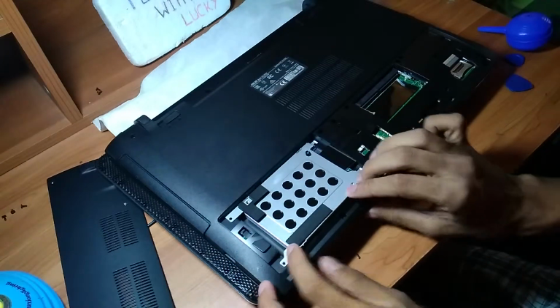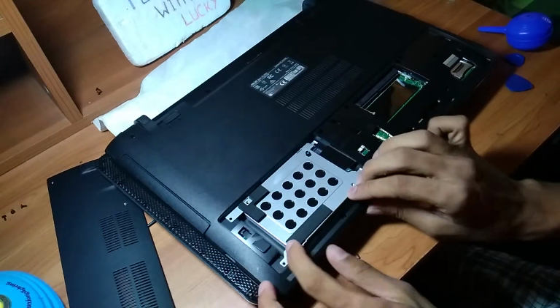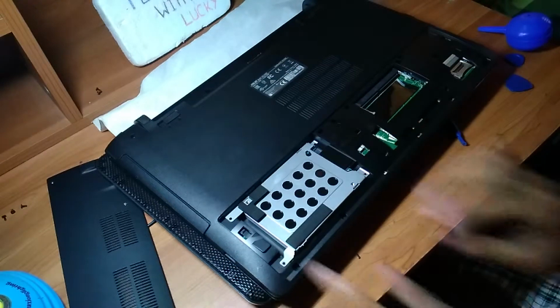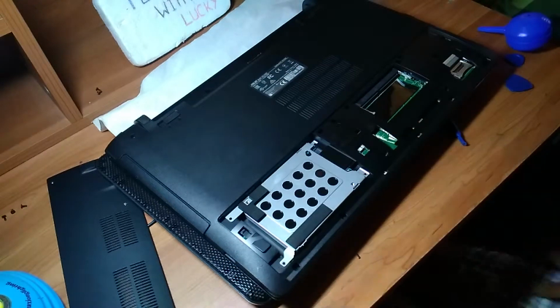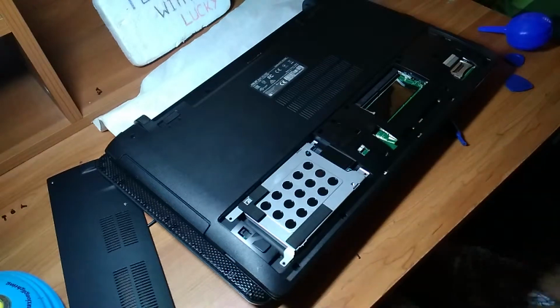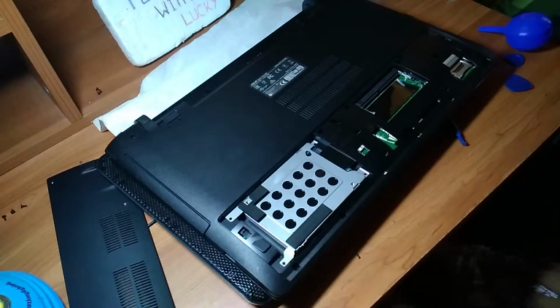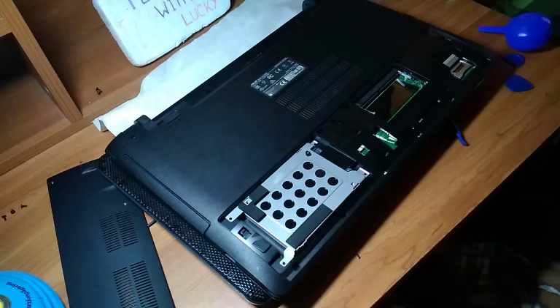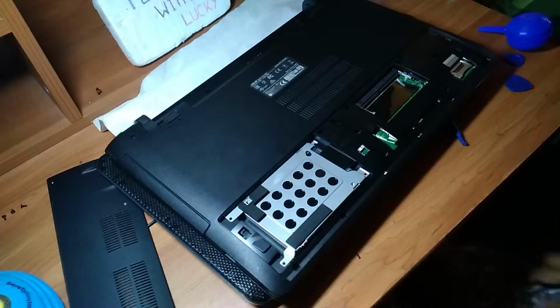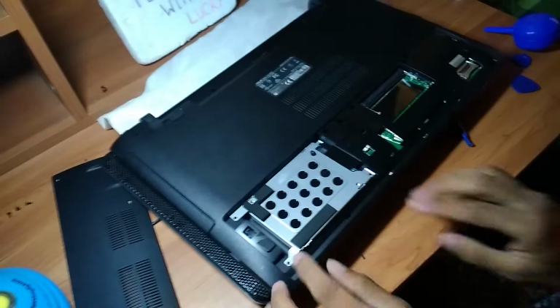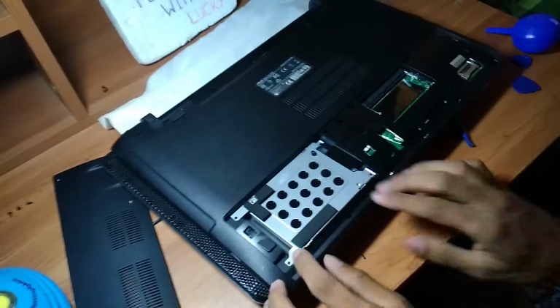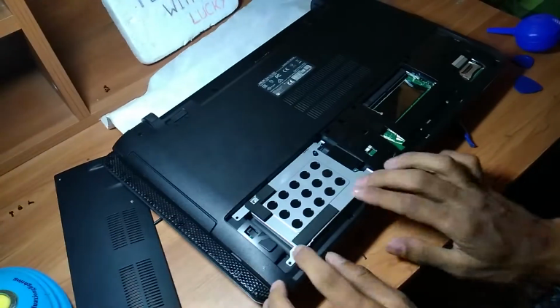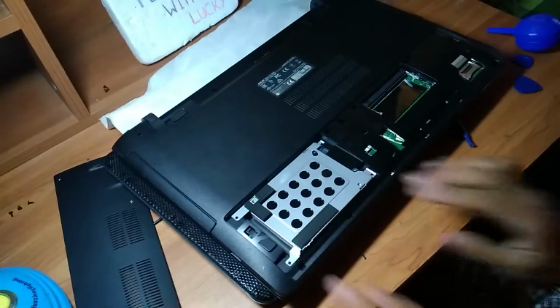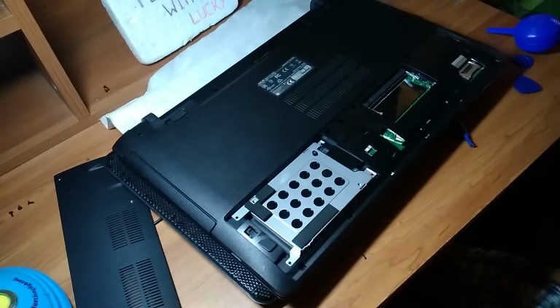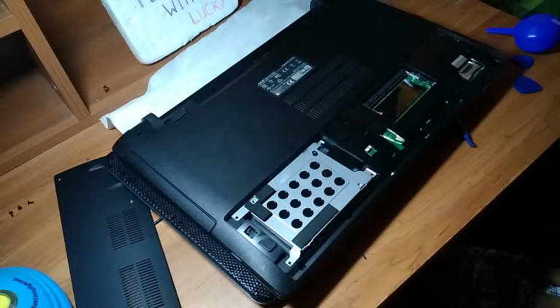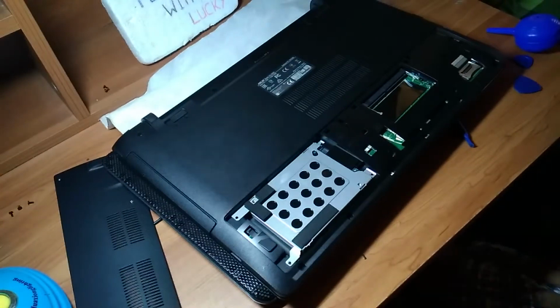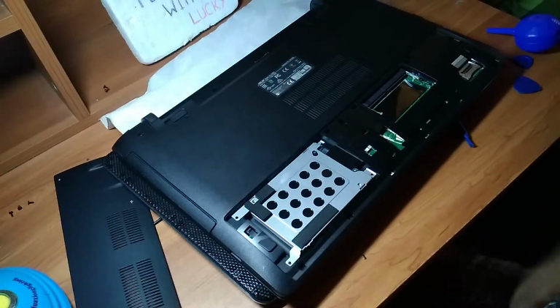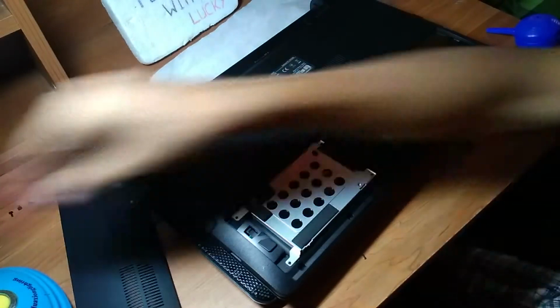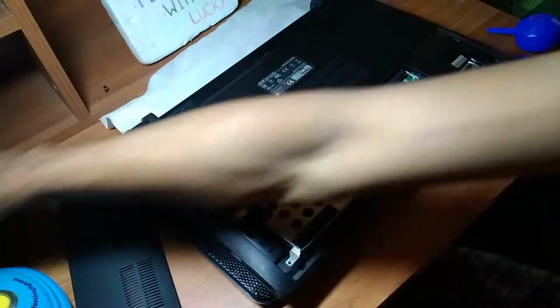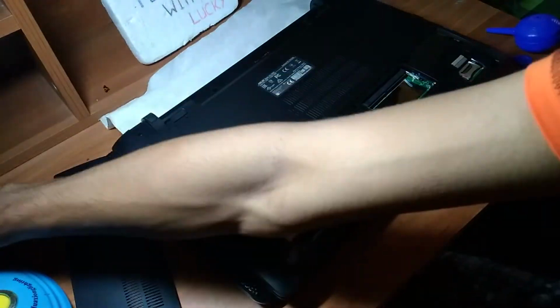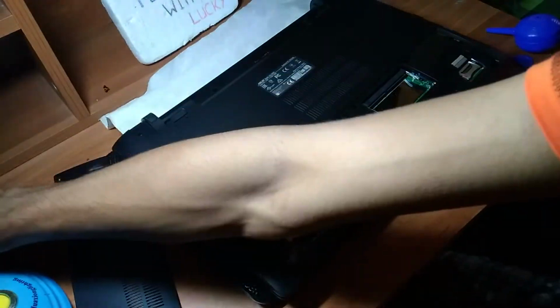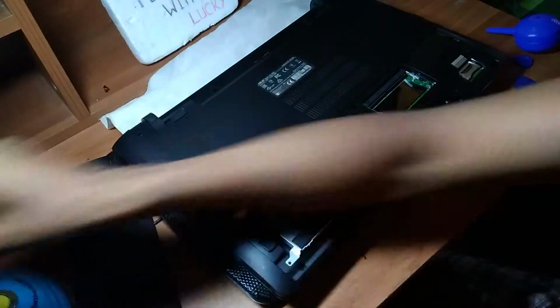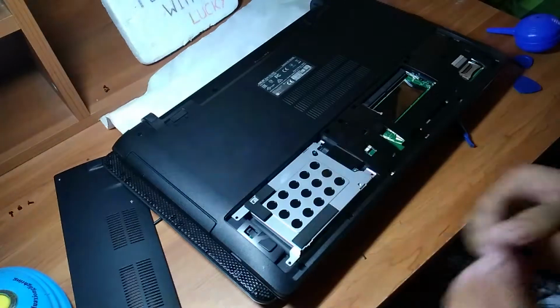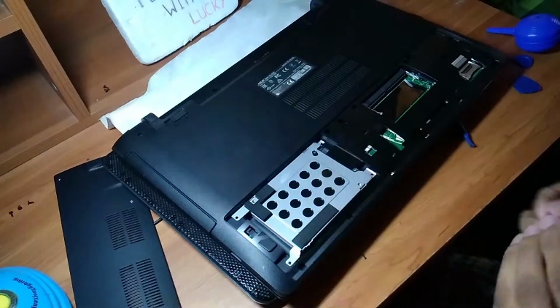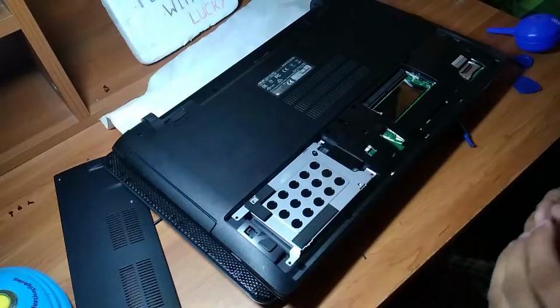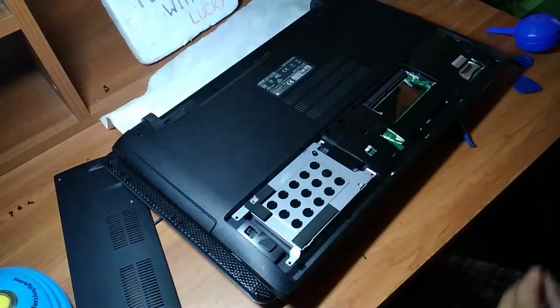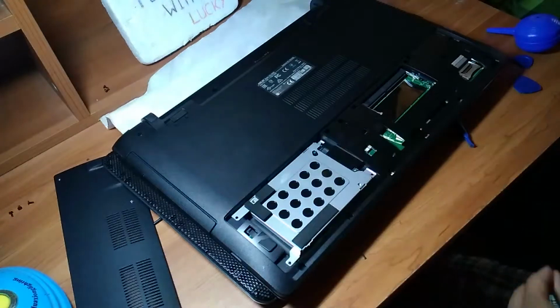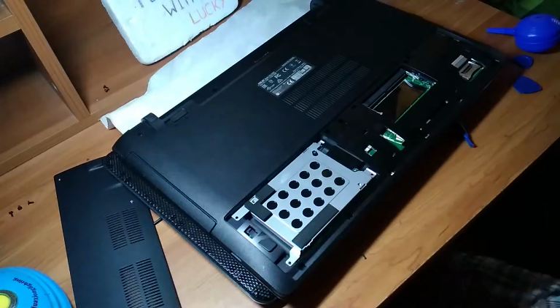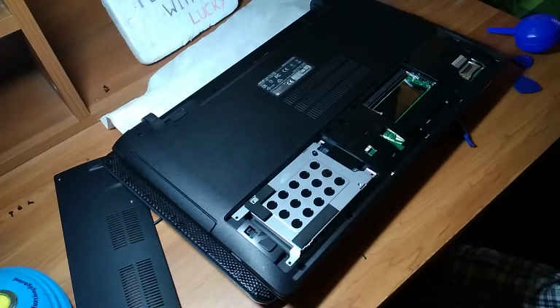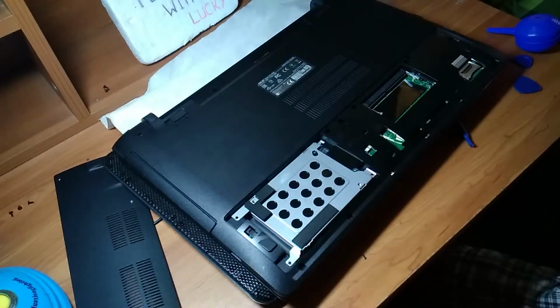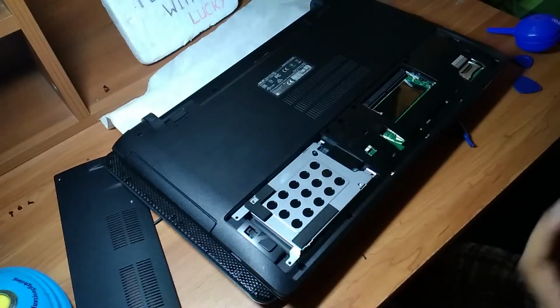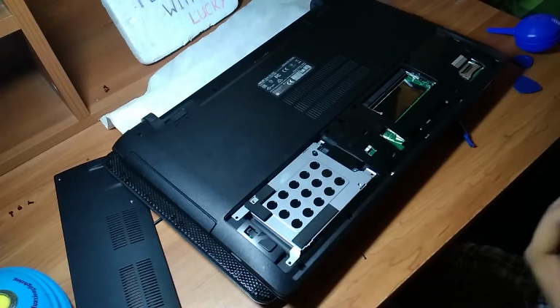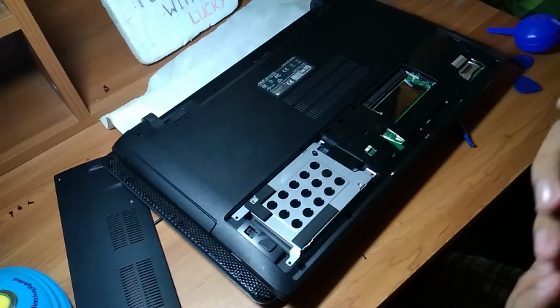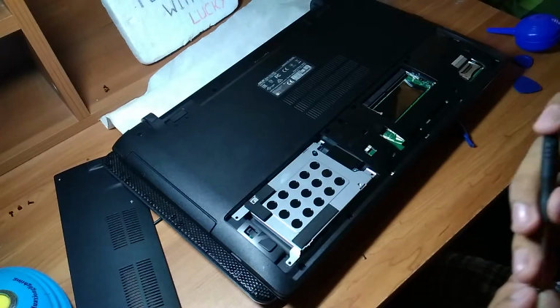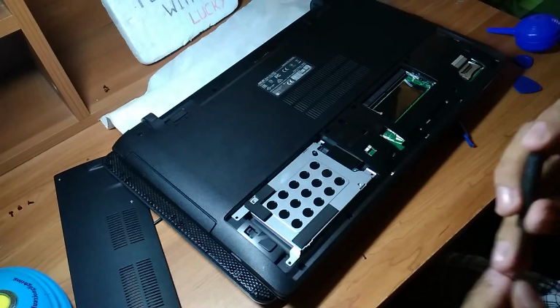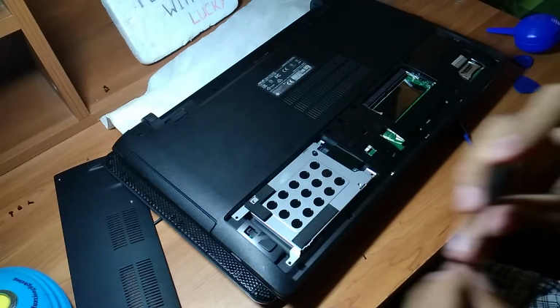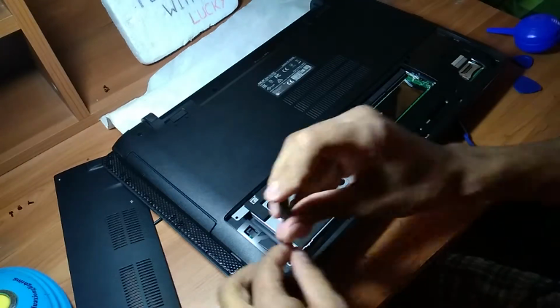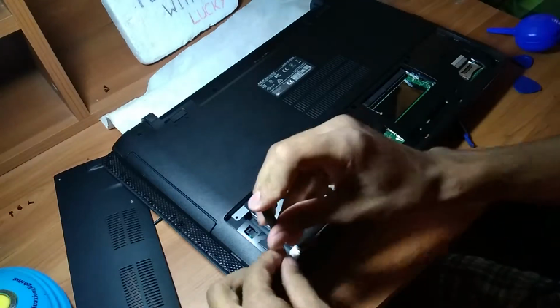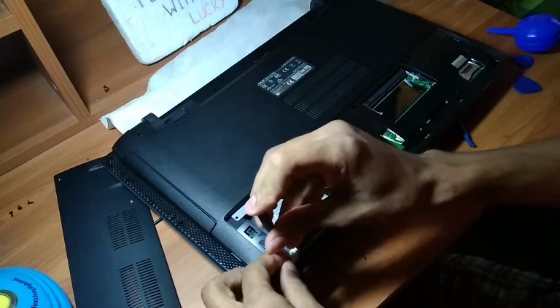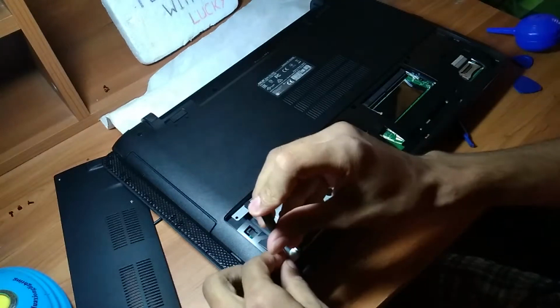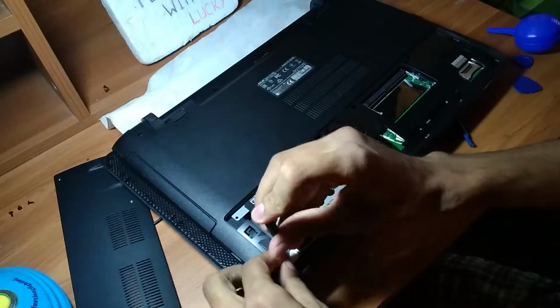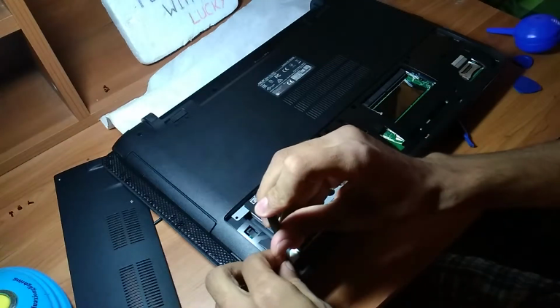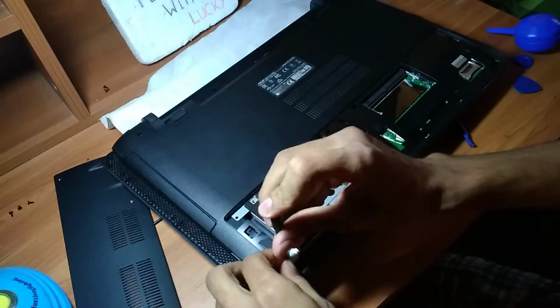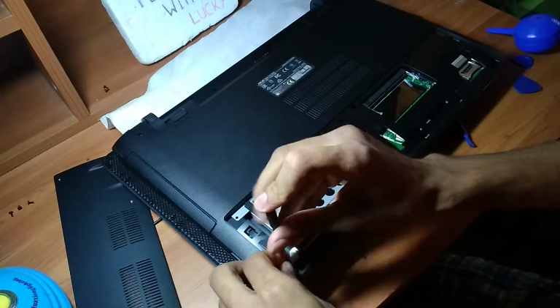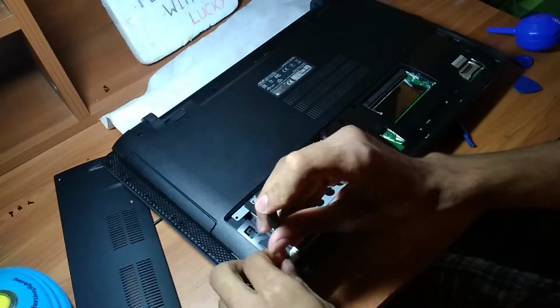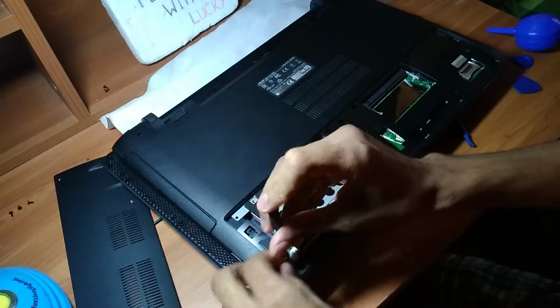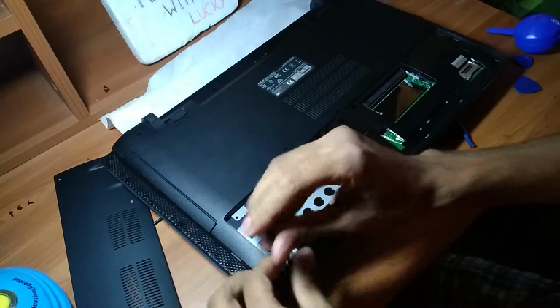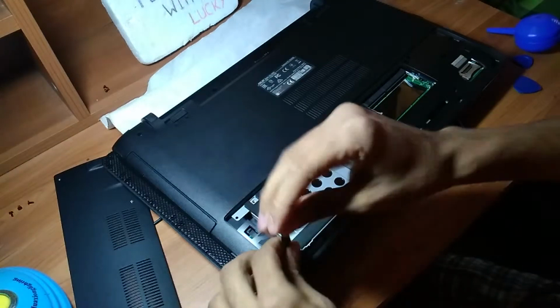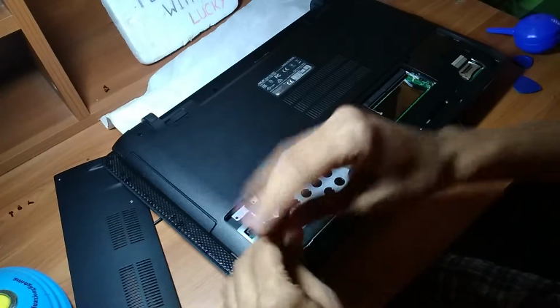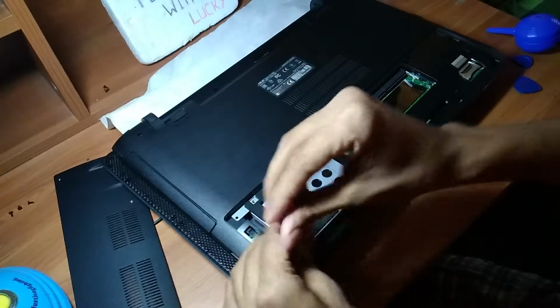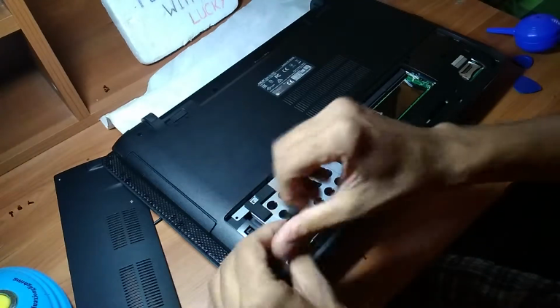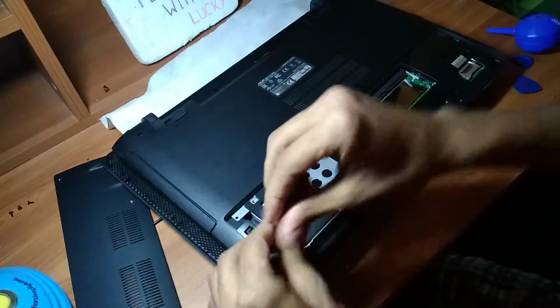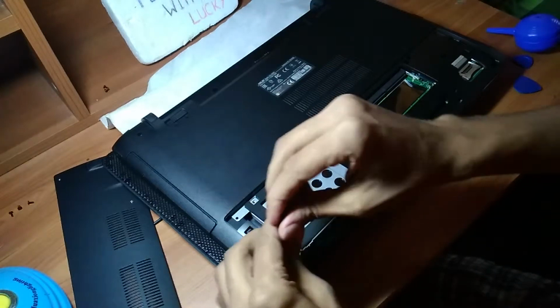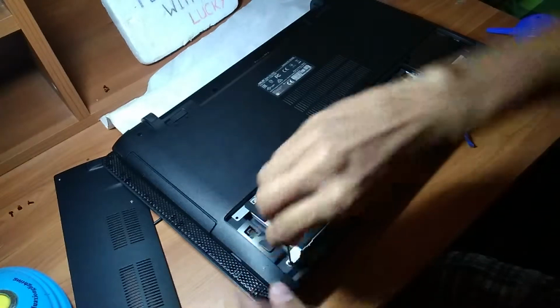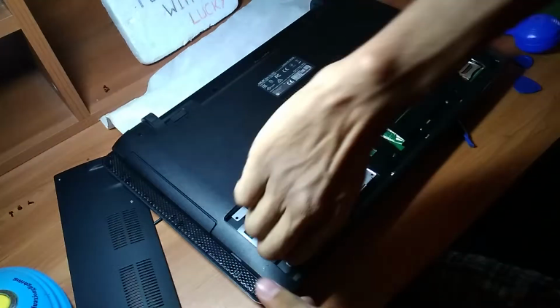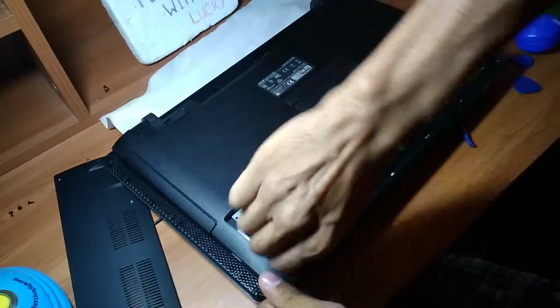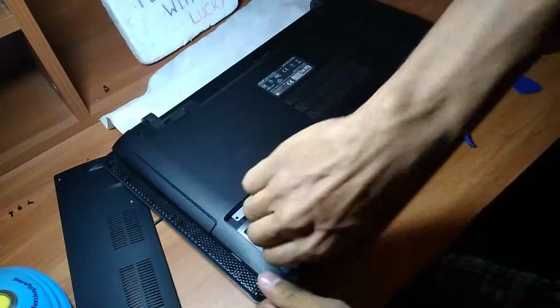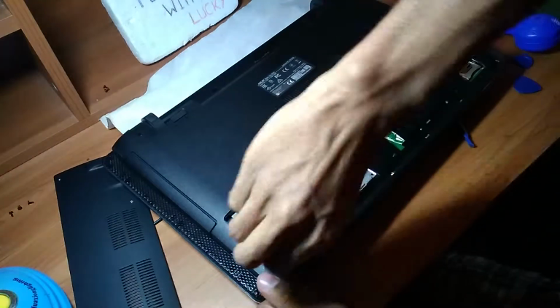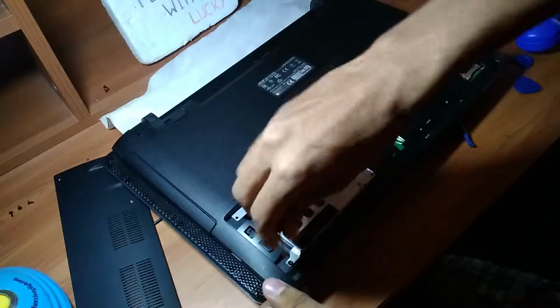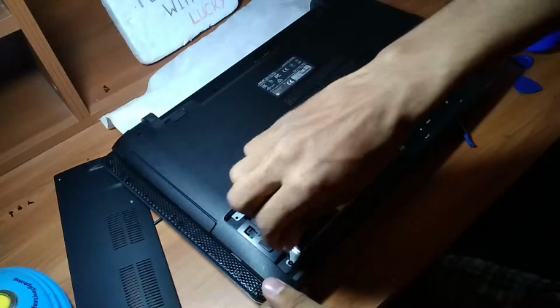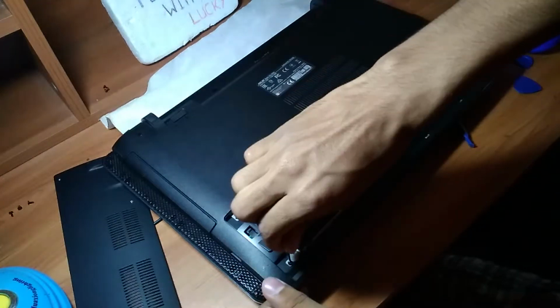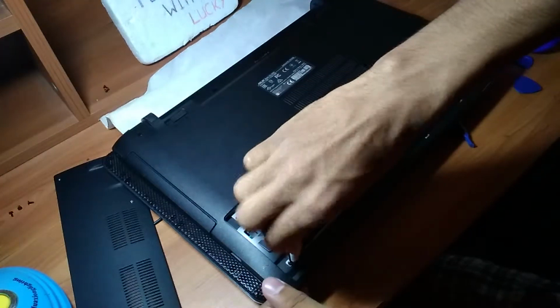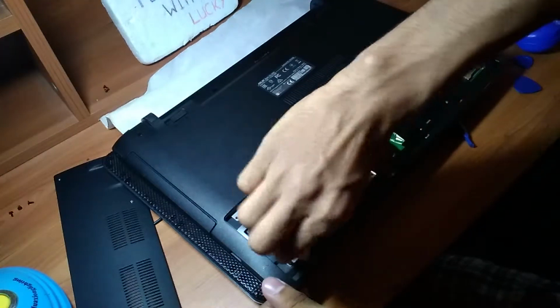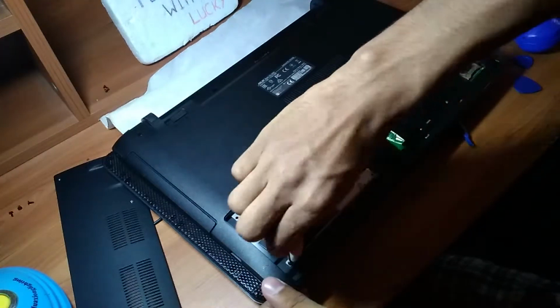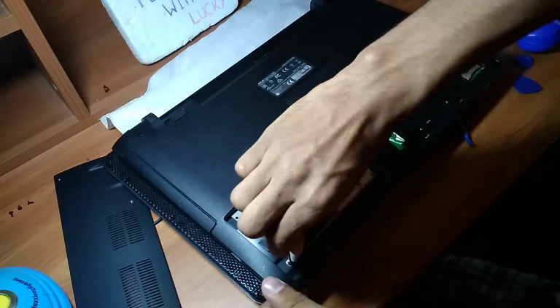And we have to put all the screws back into place like this.